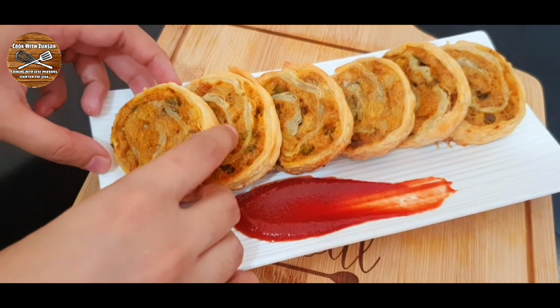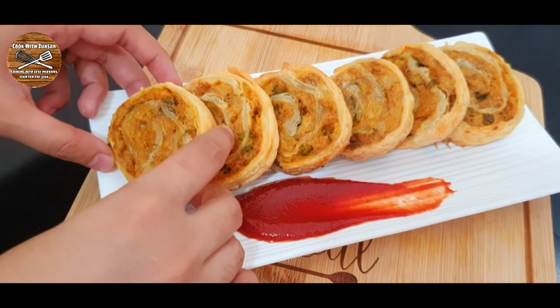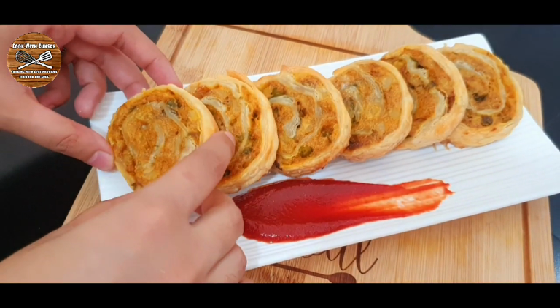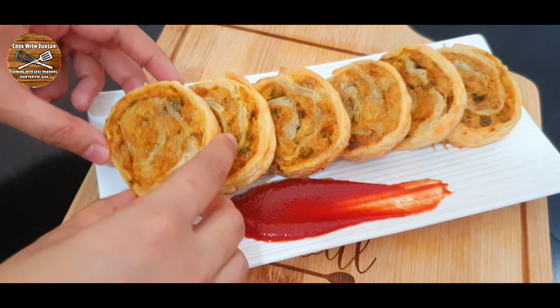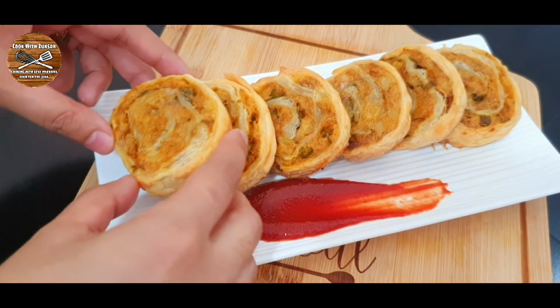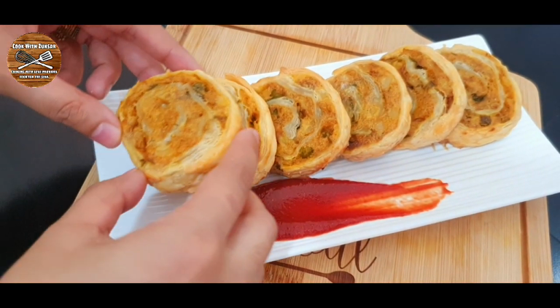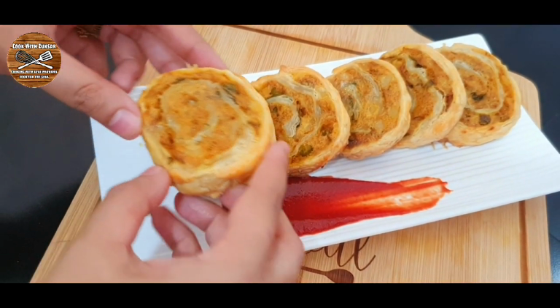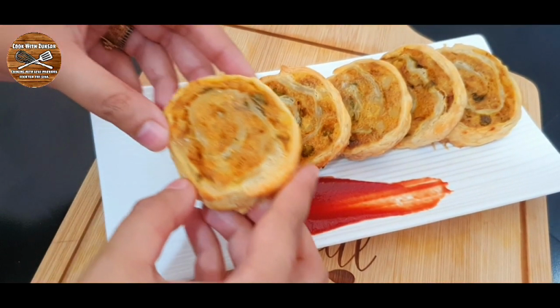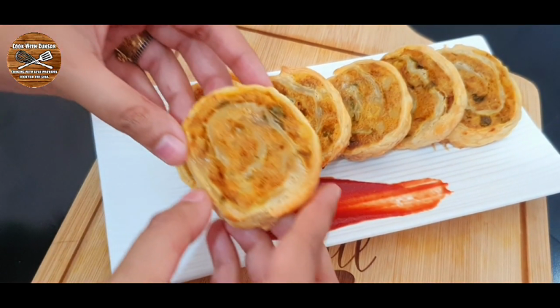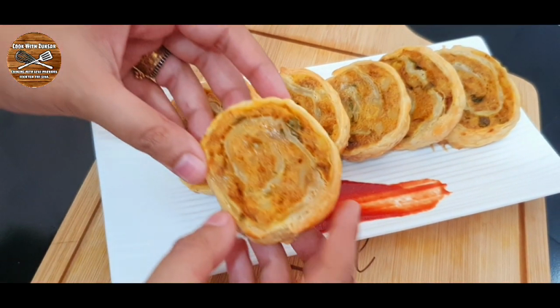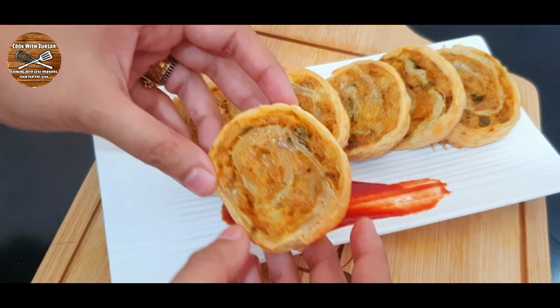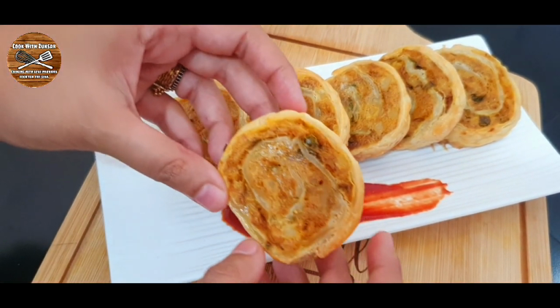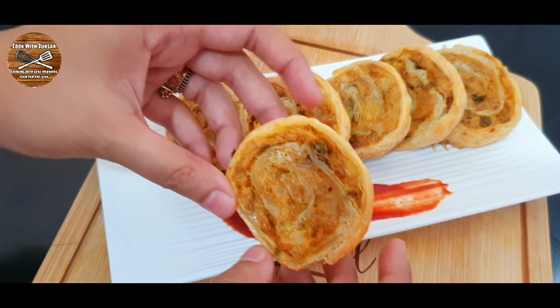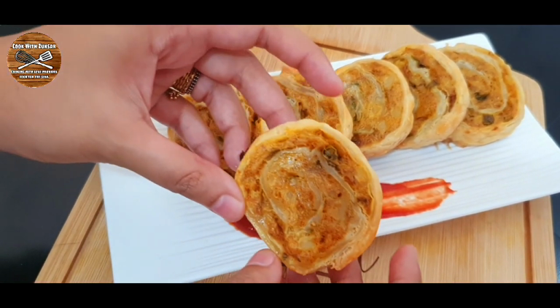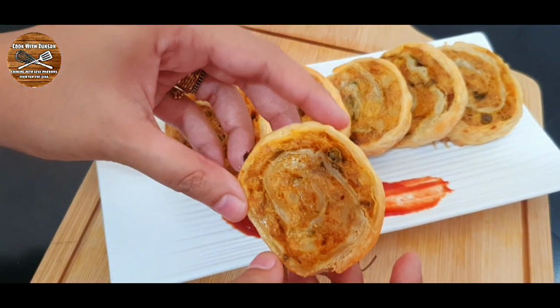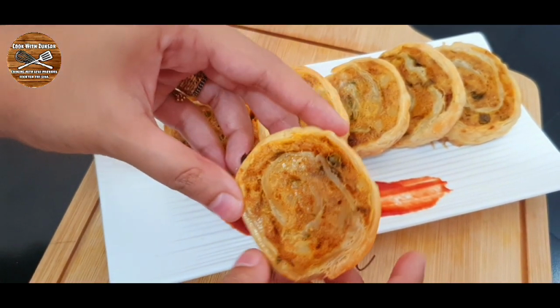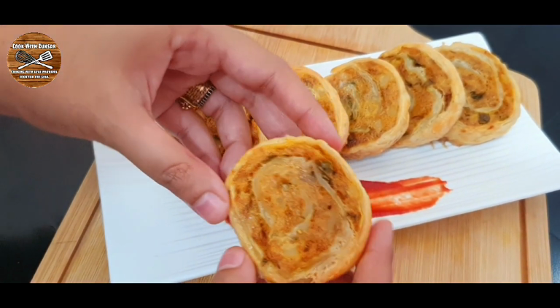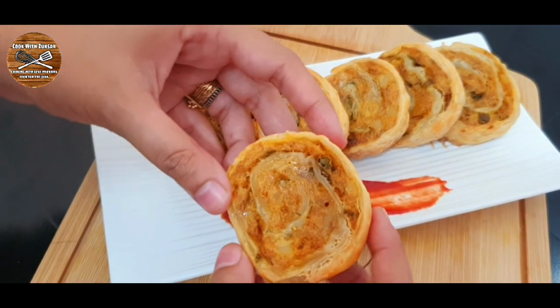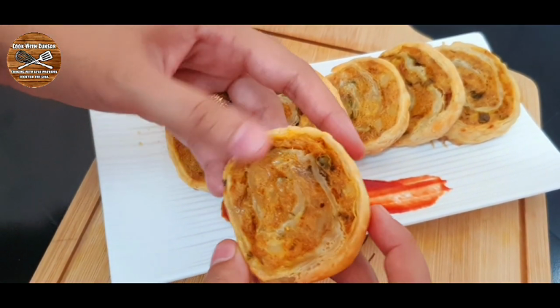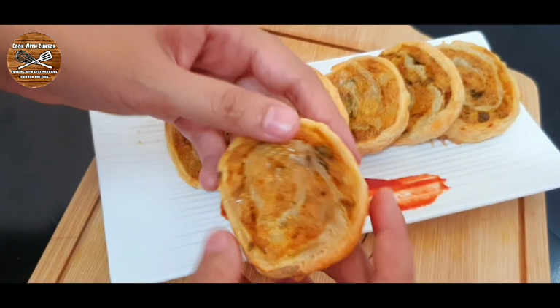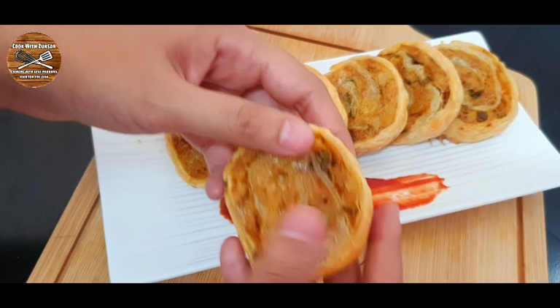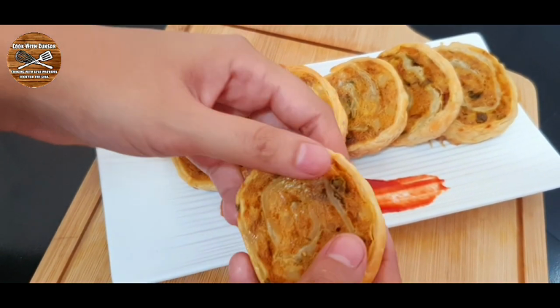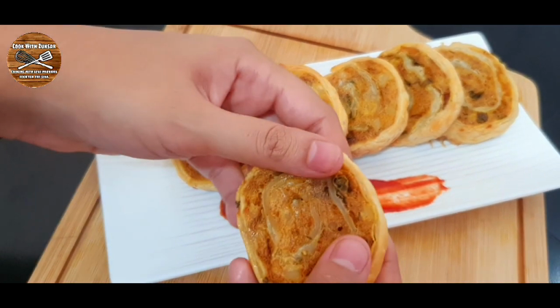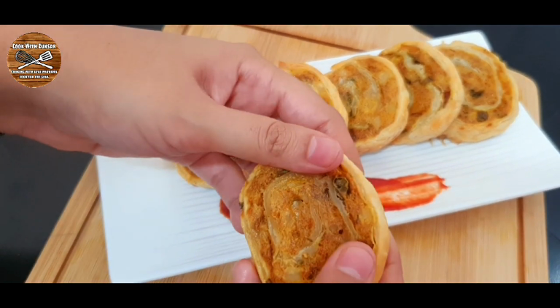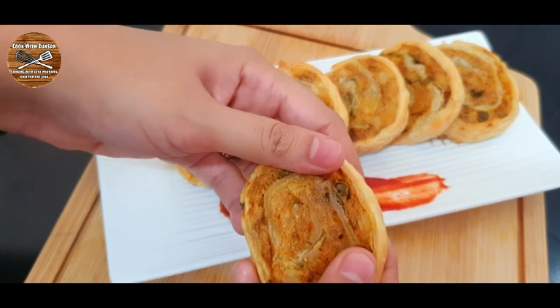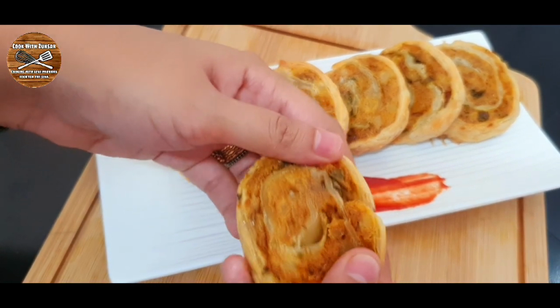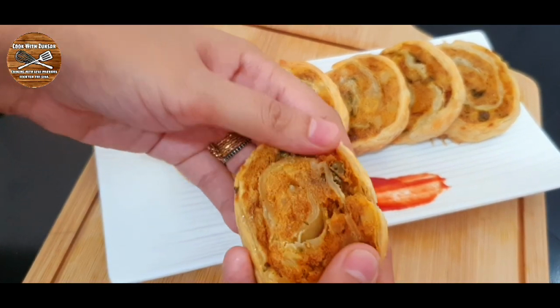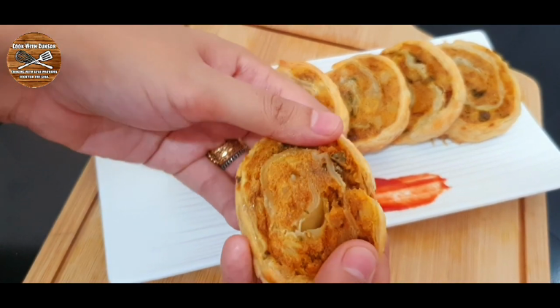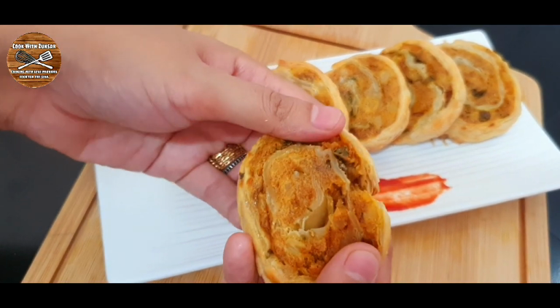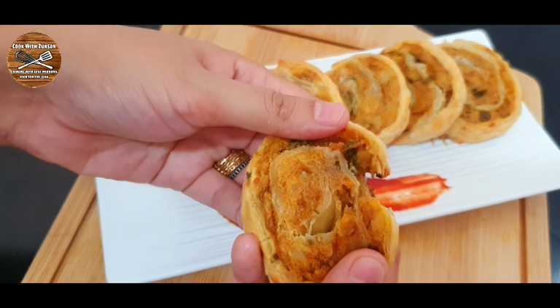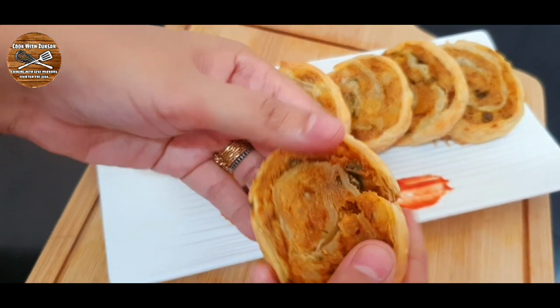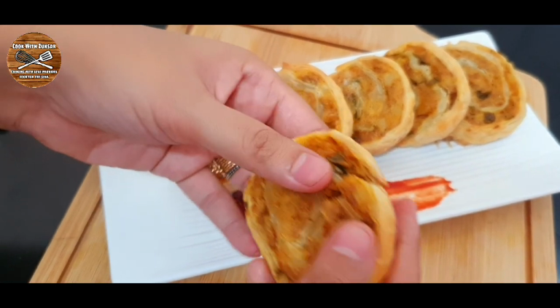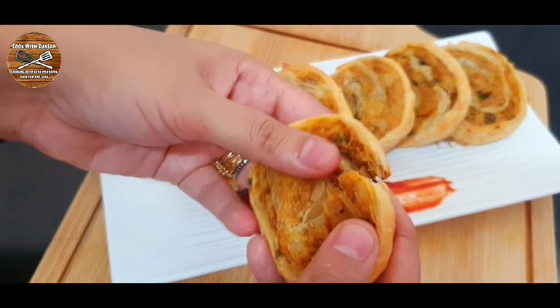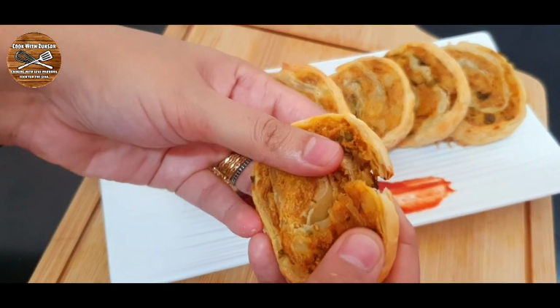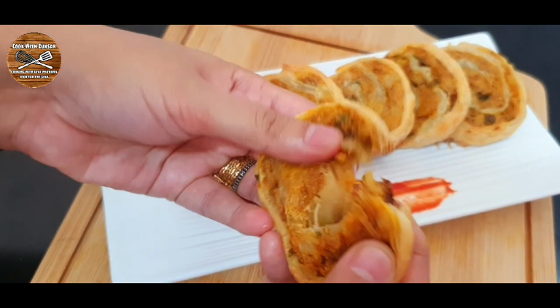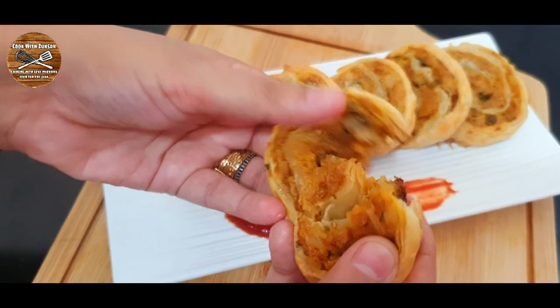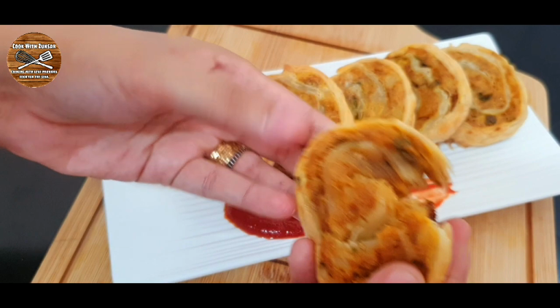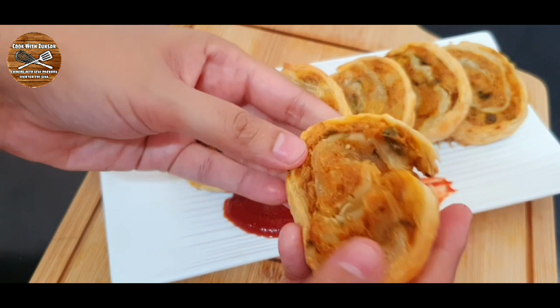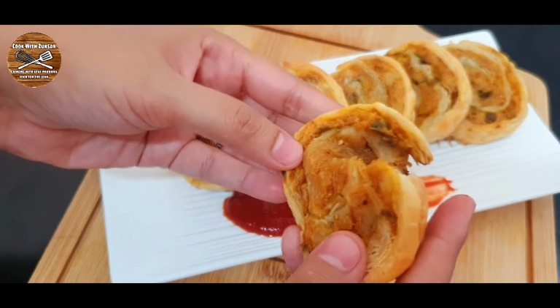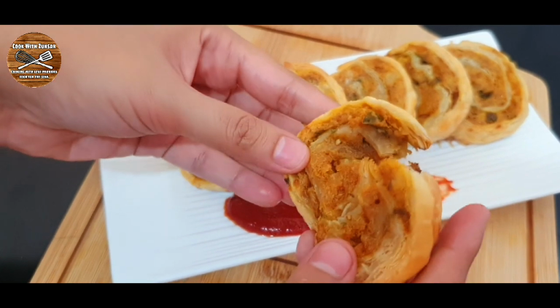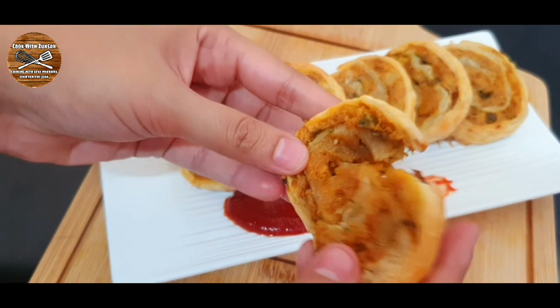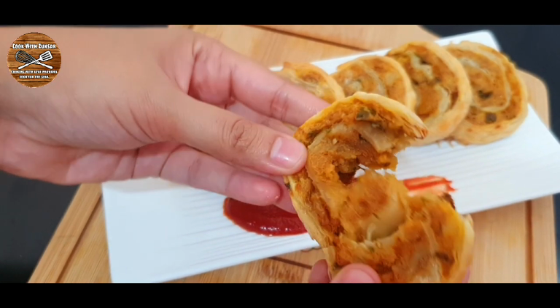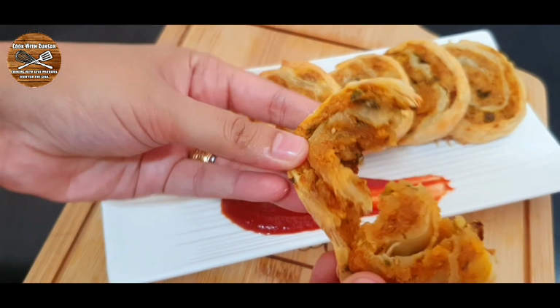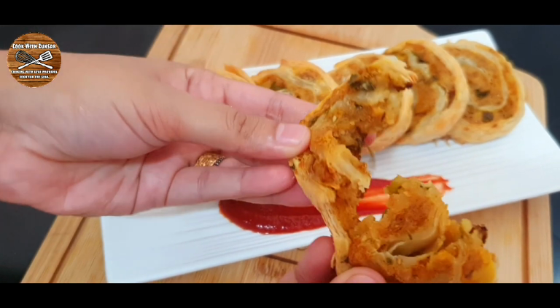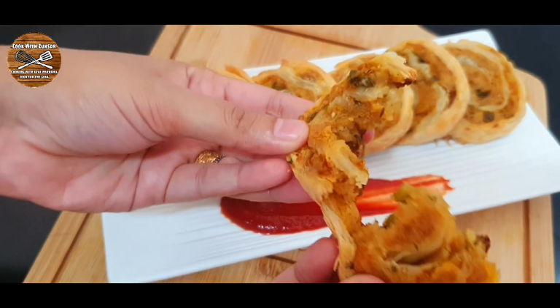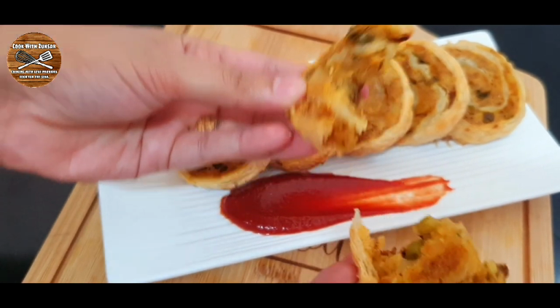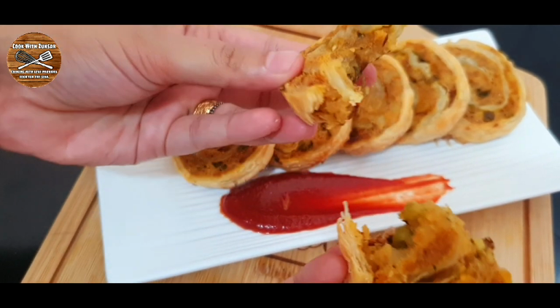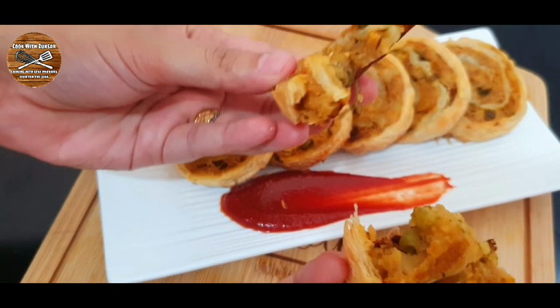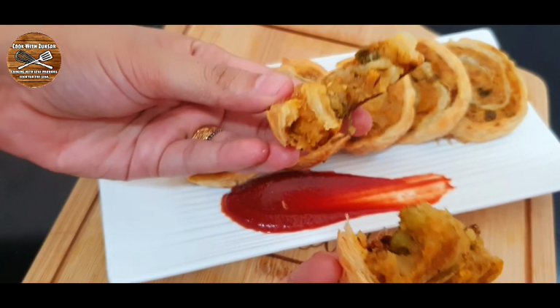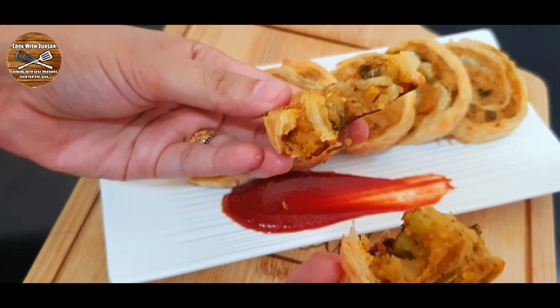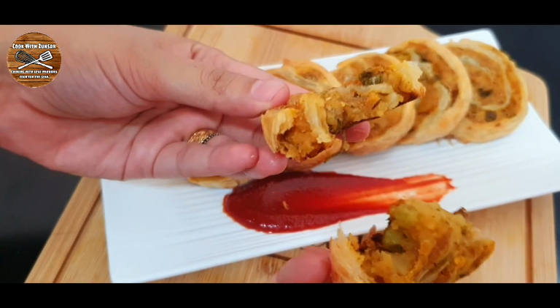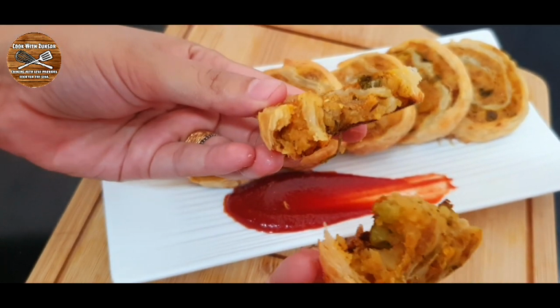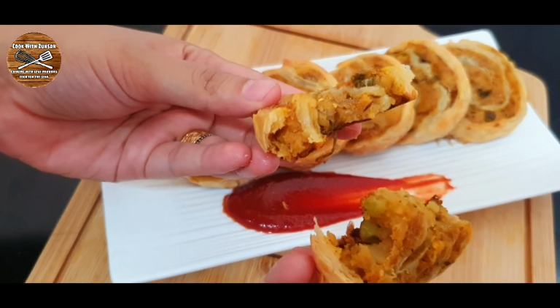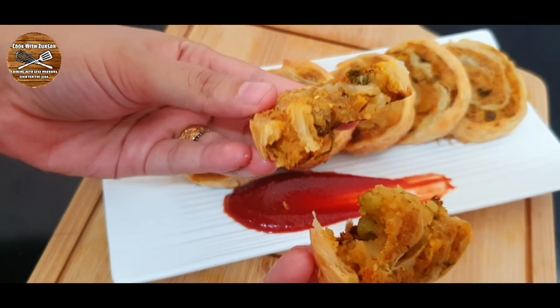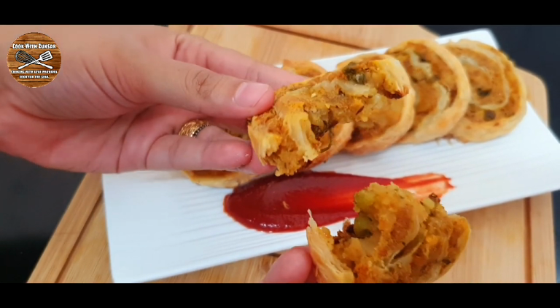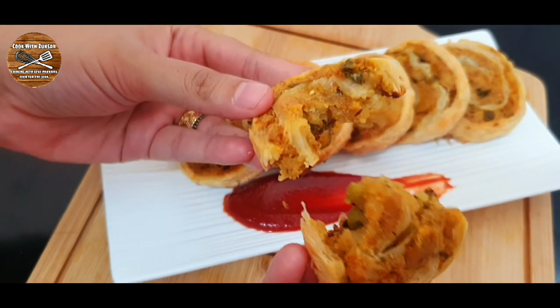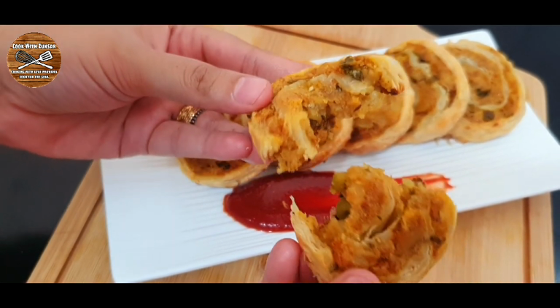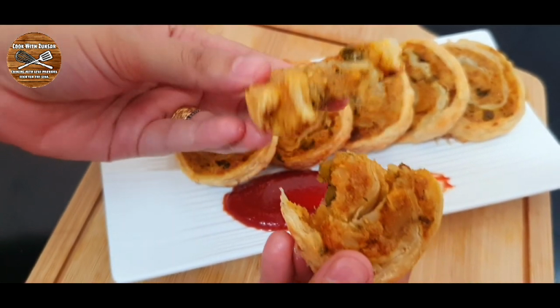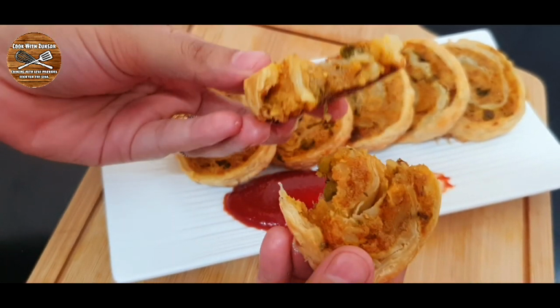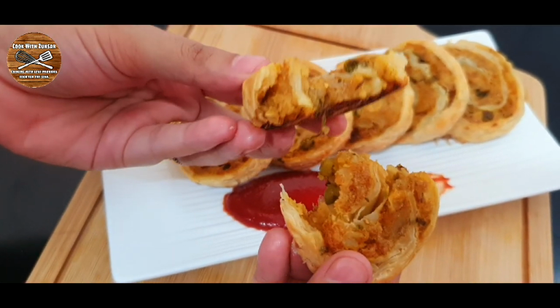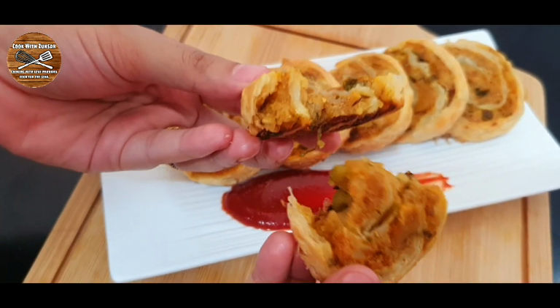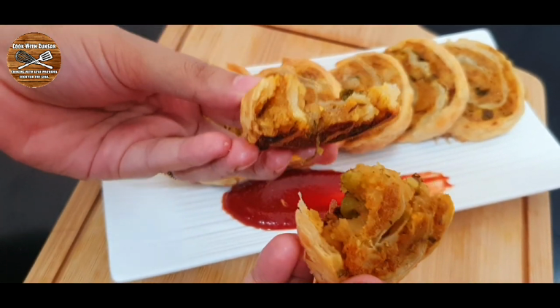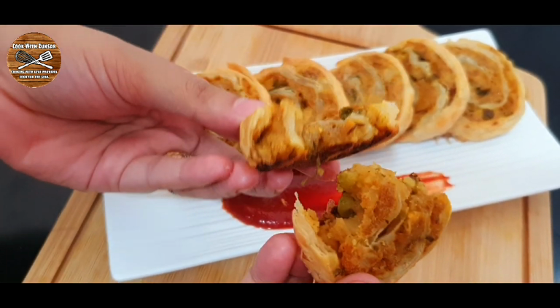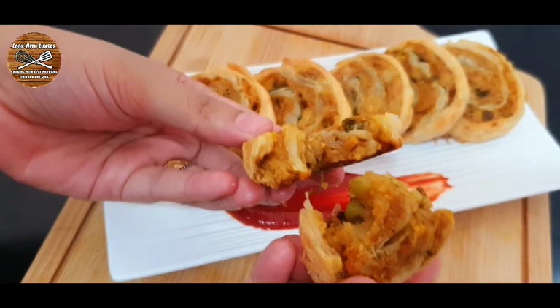Hello everybody and welcome back to Cook with Zulzart. Today's recipe is this amazing puff pastry rolled samosas.